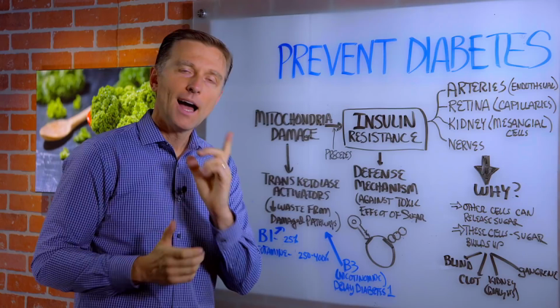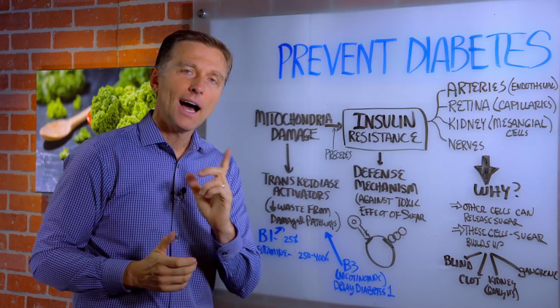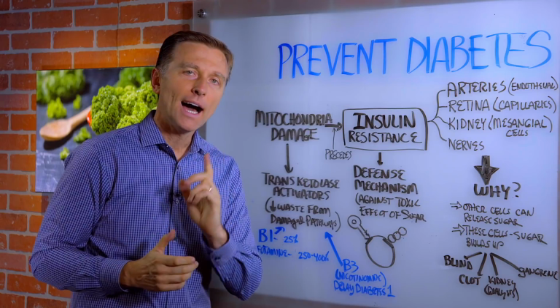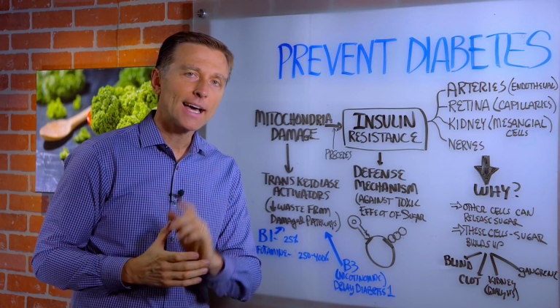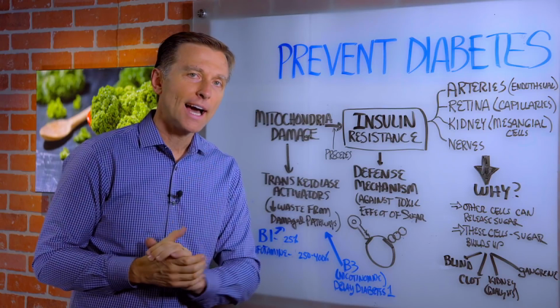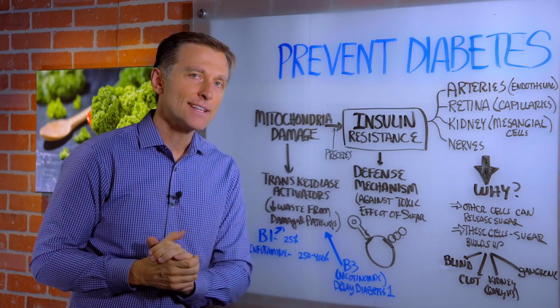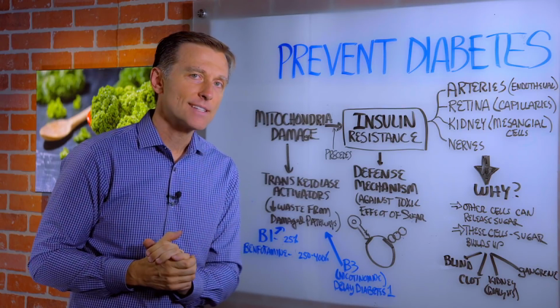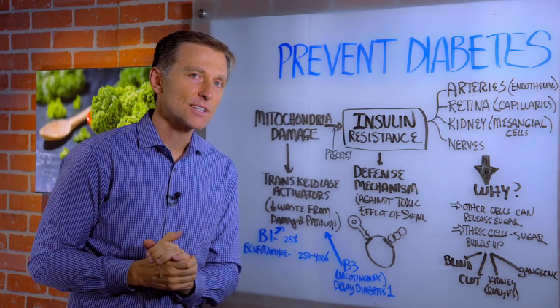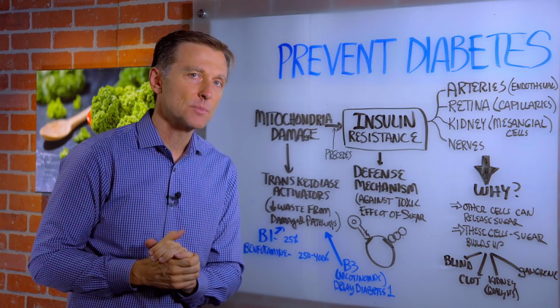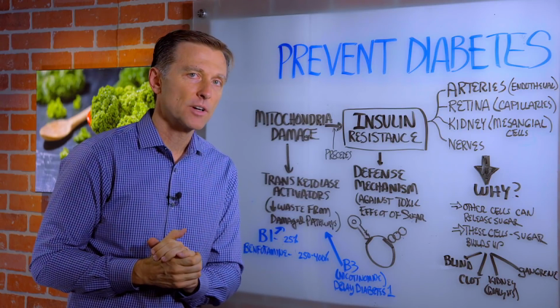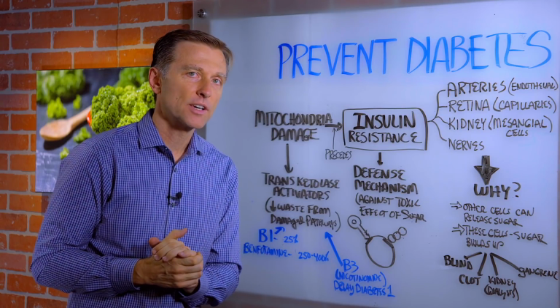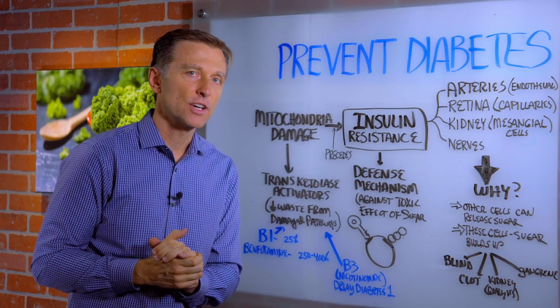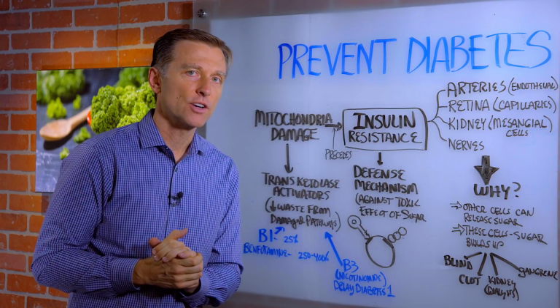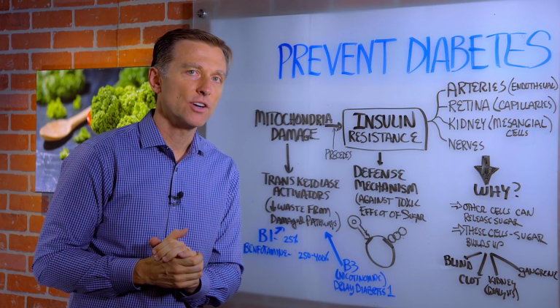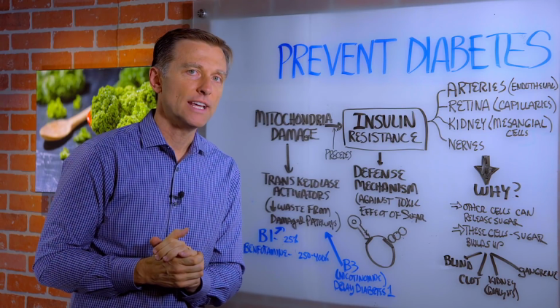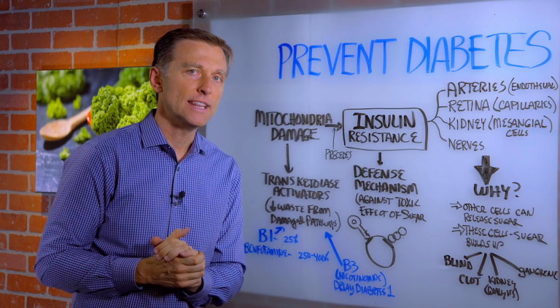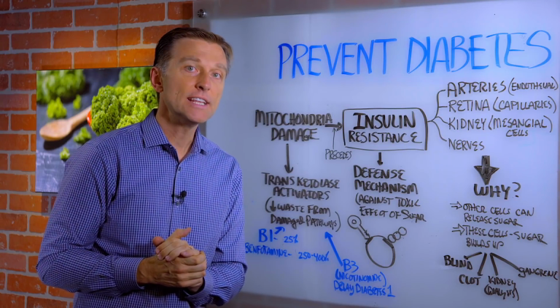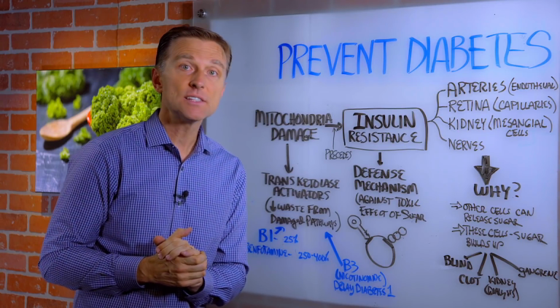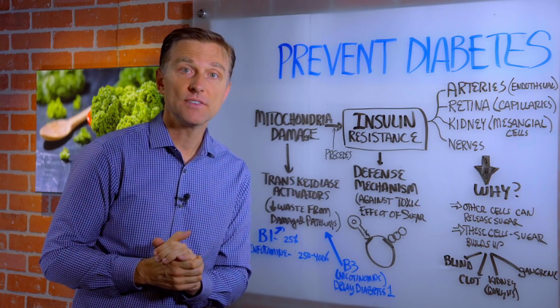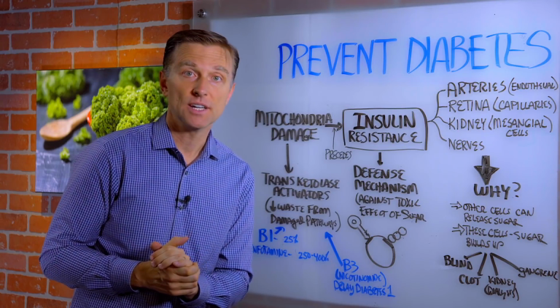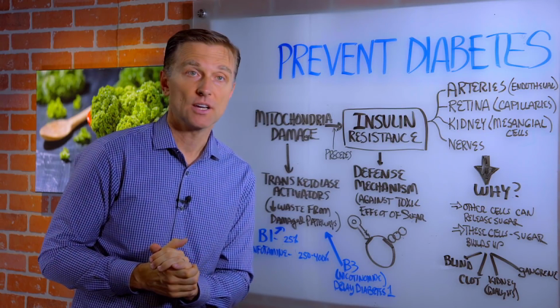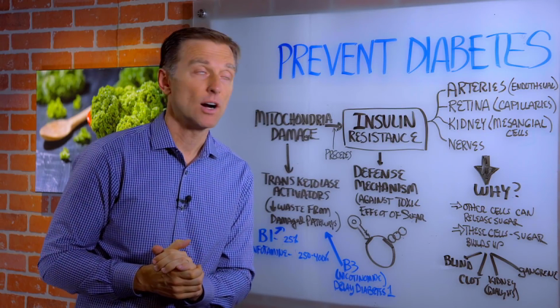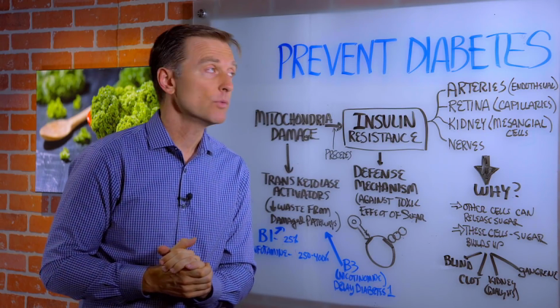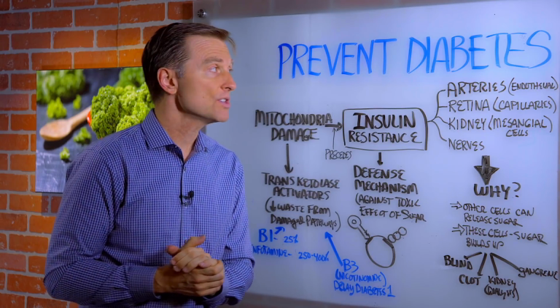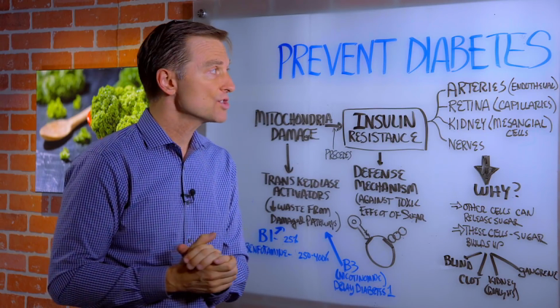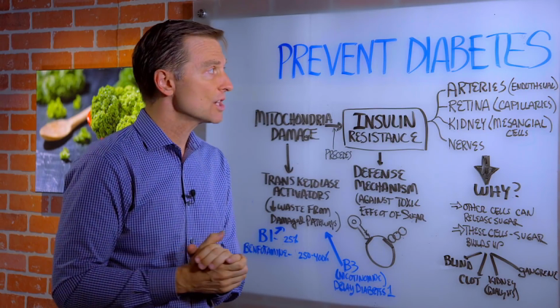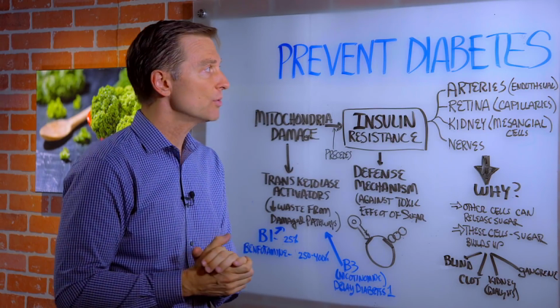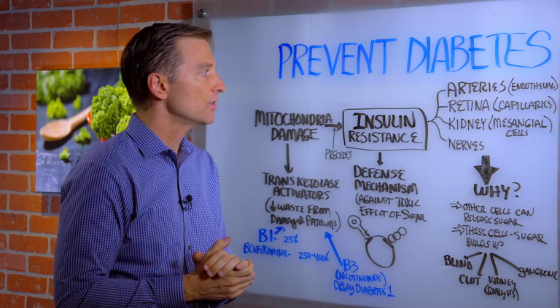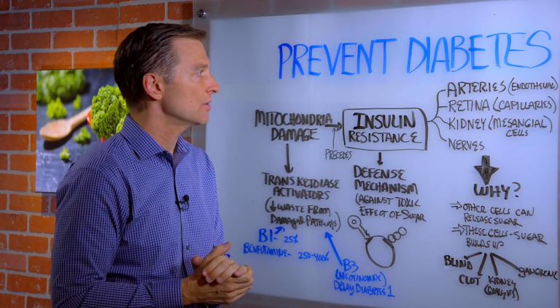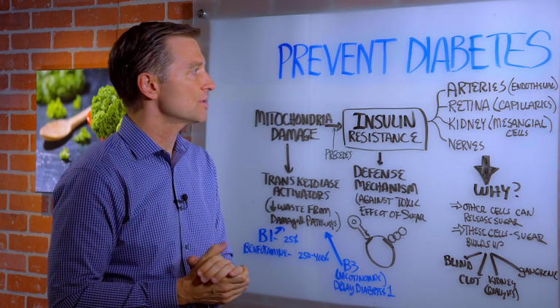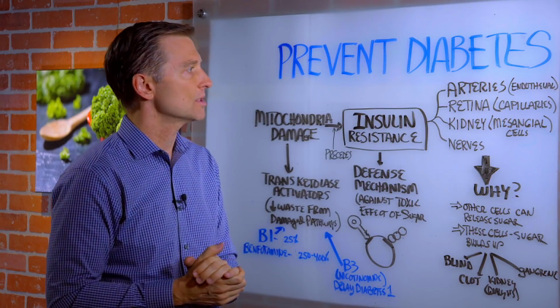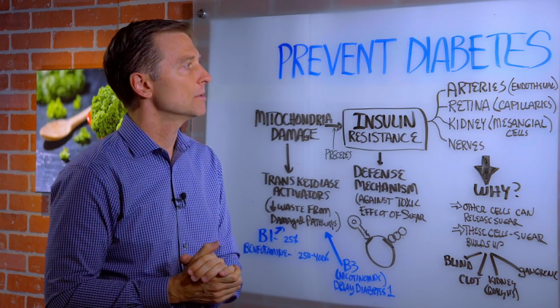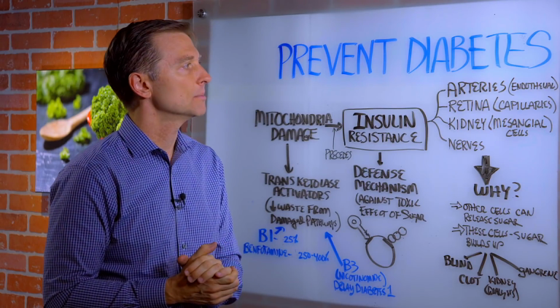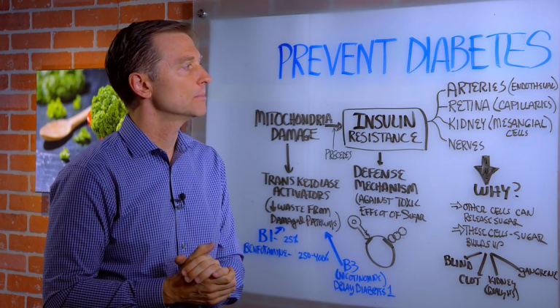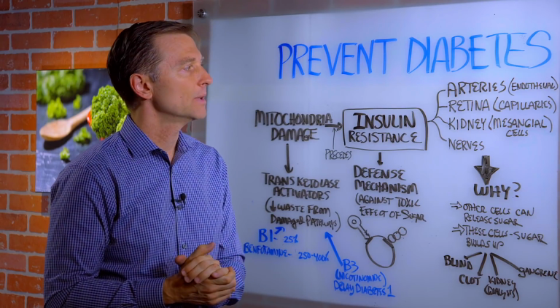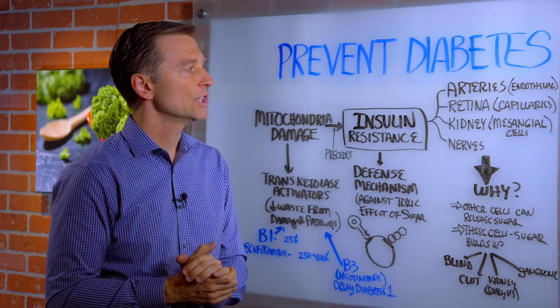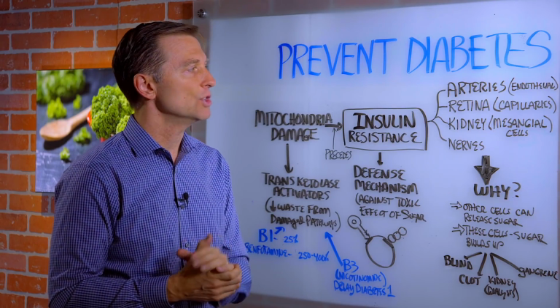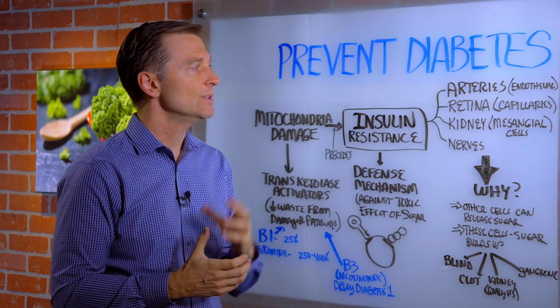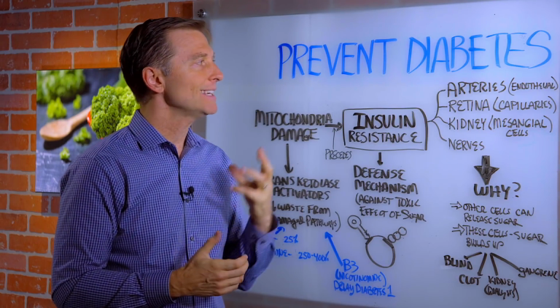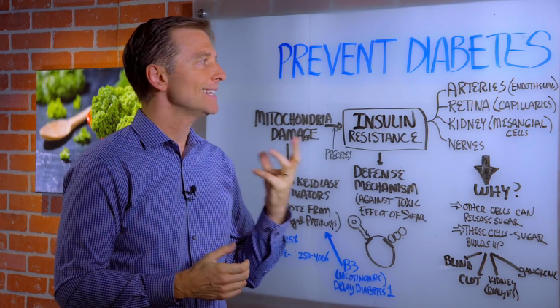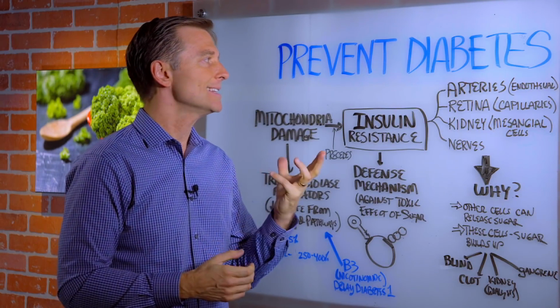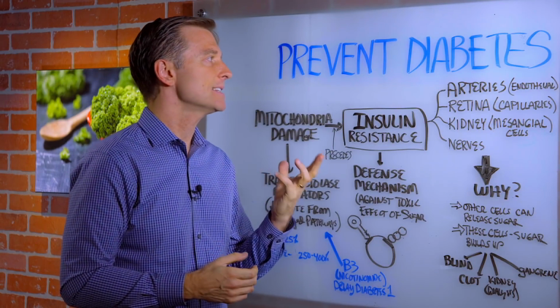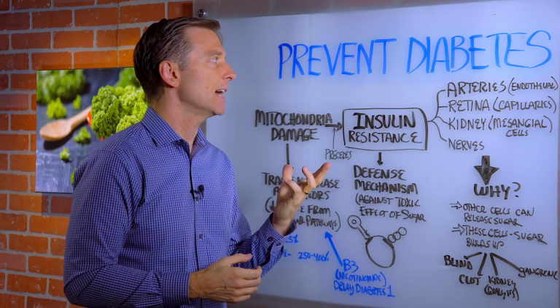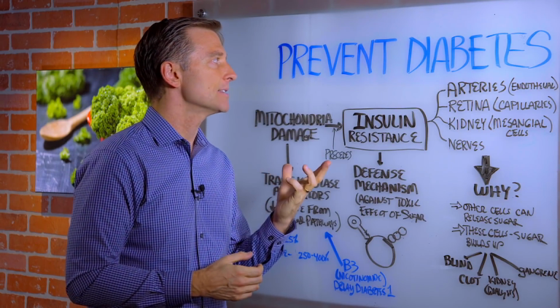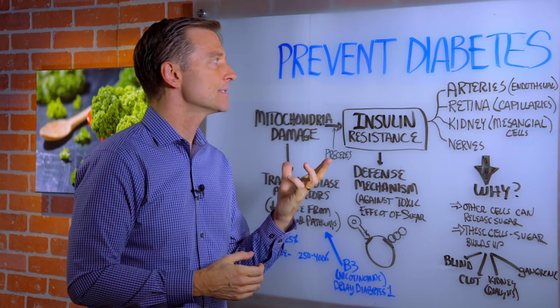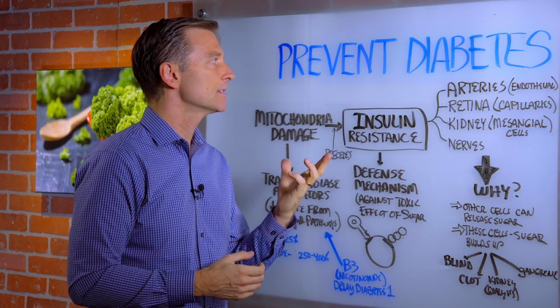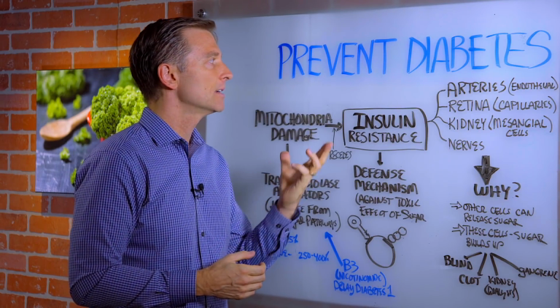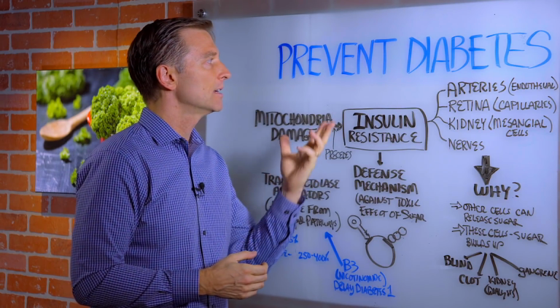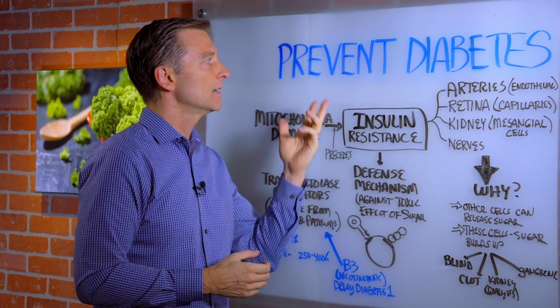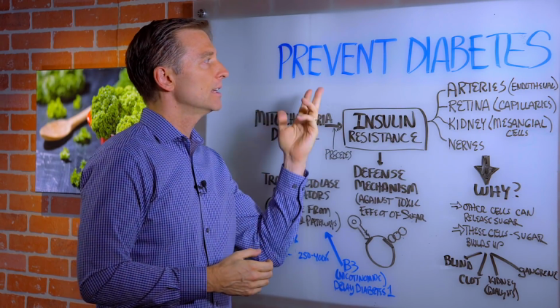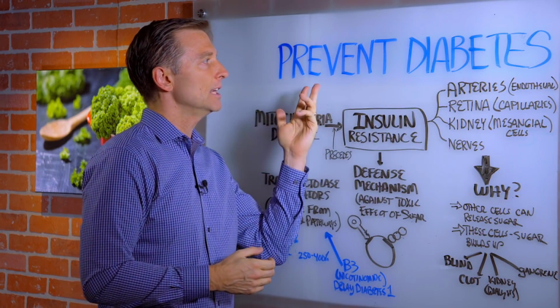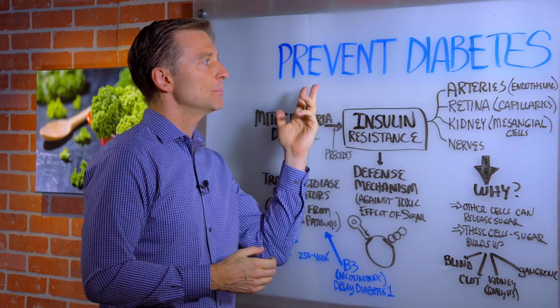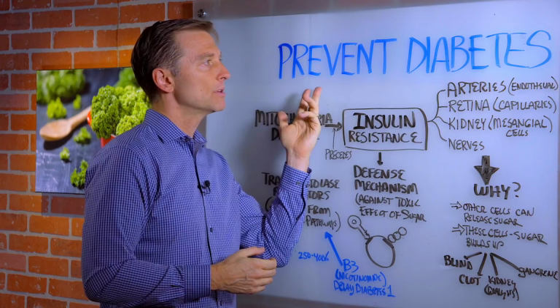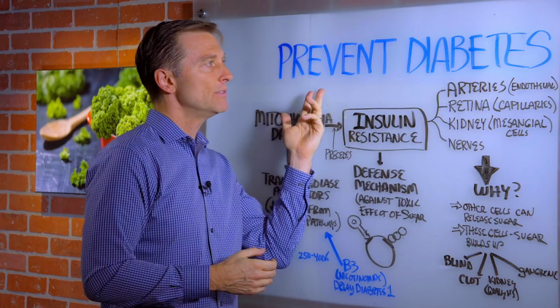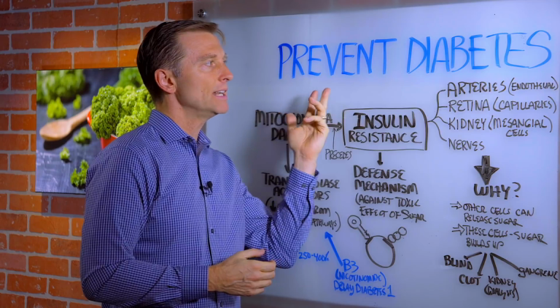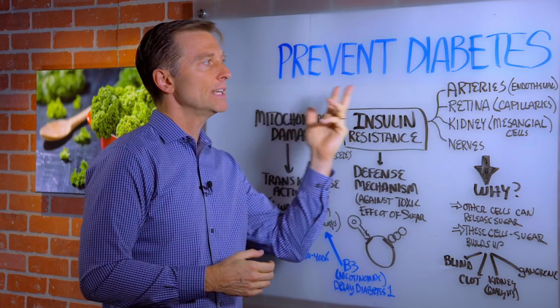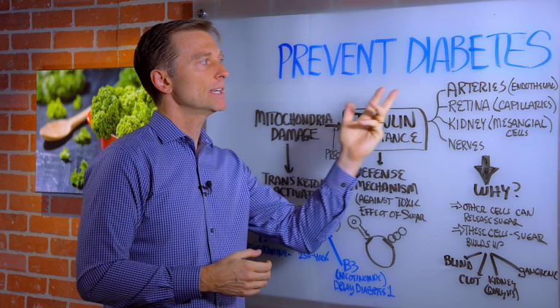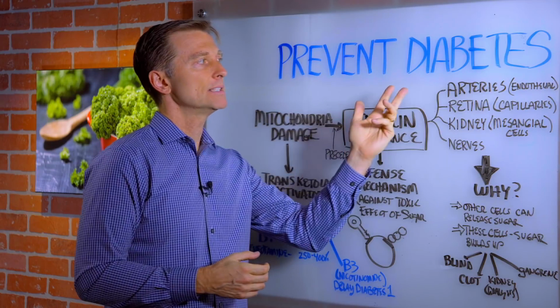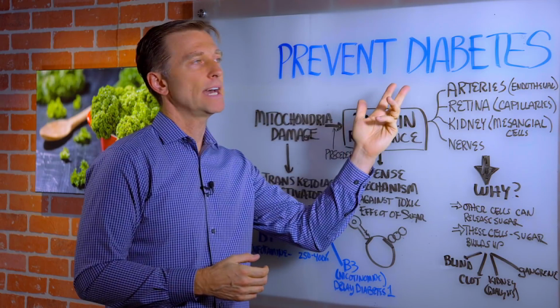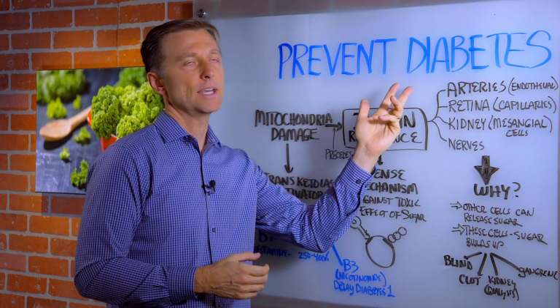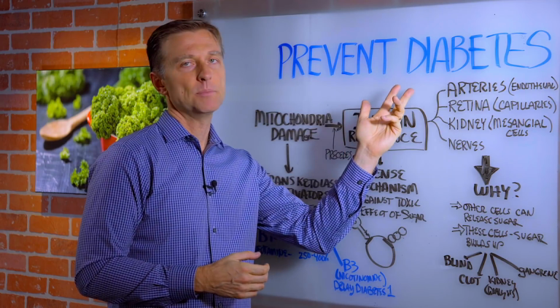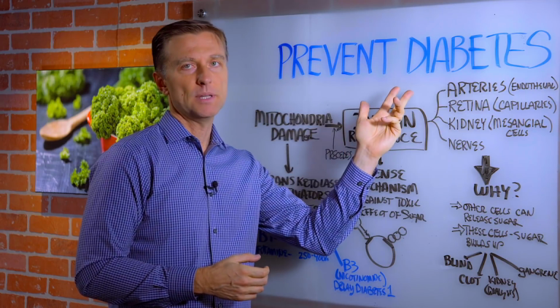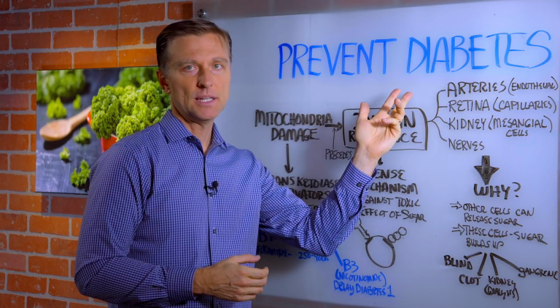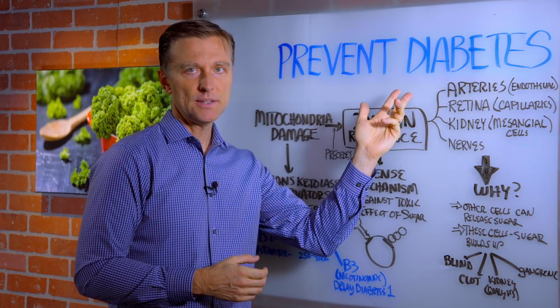Hi guys, Dr. Berg here. In this video, I want to share with you some unique insights in preventing diabetes.